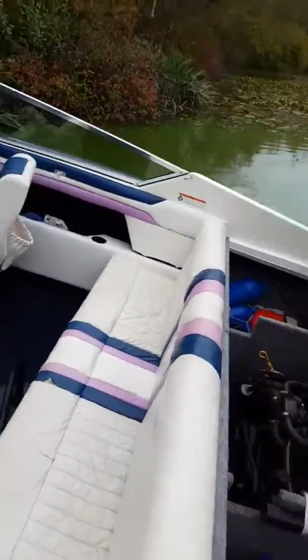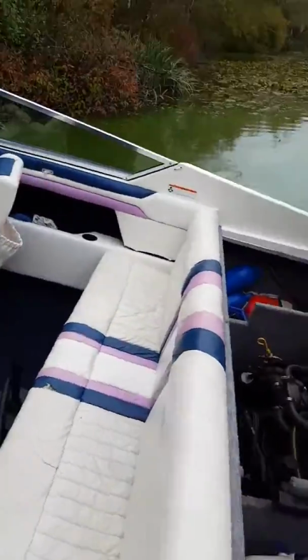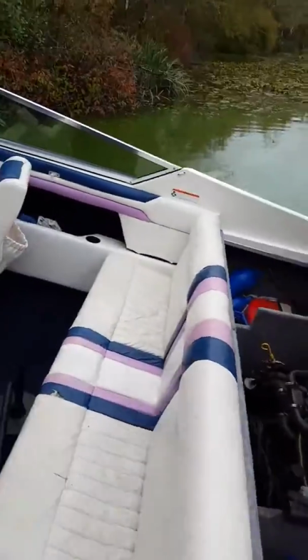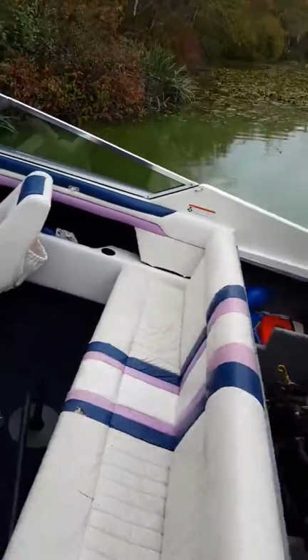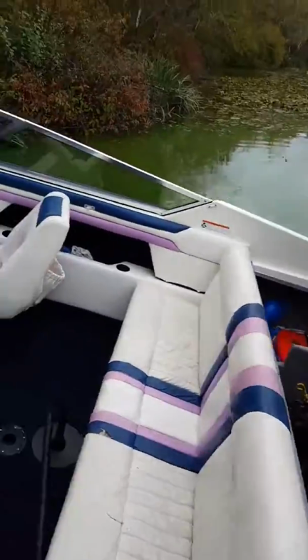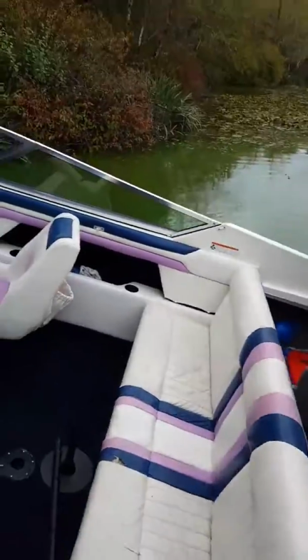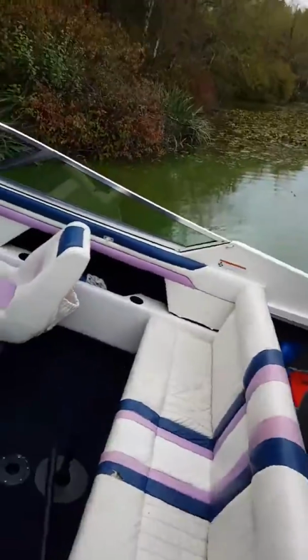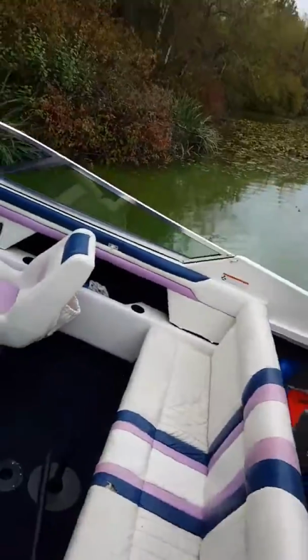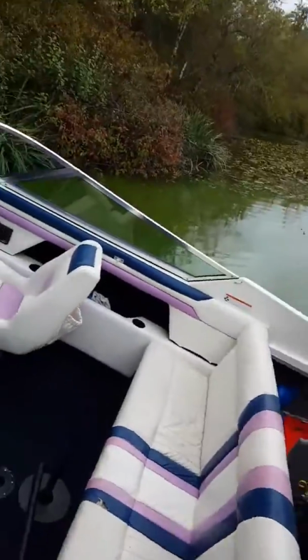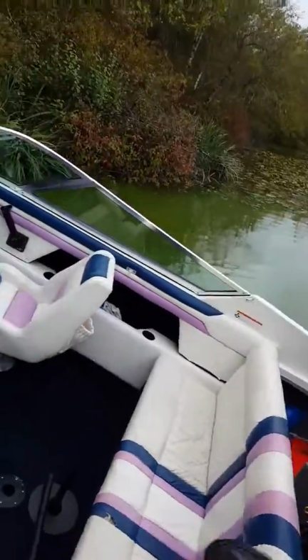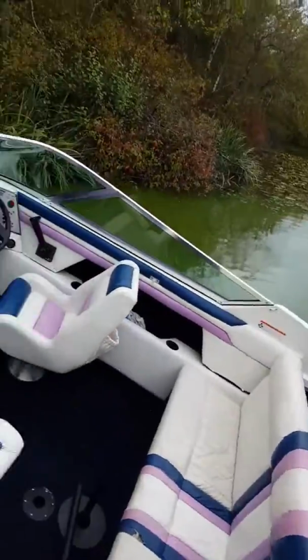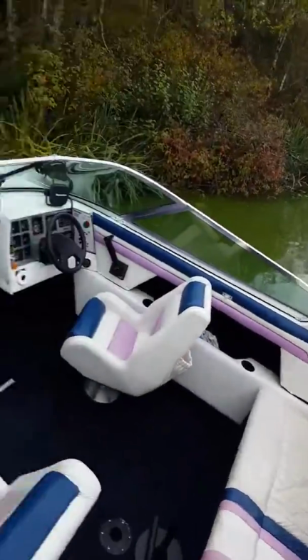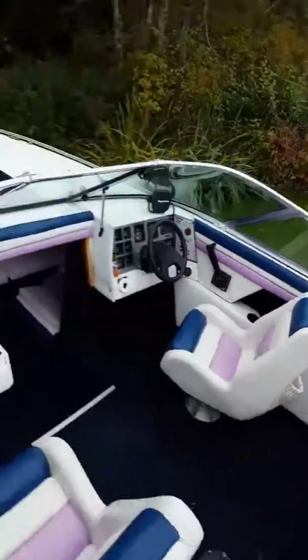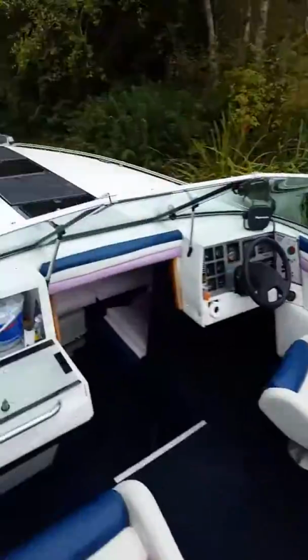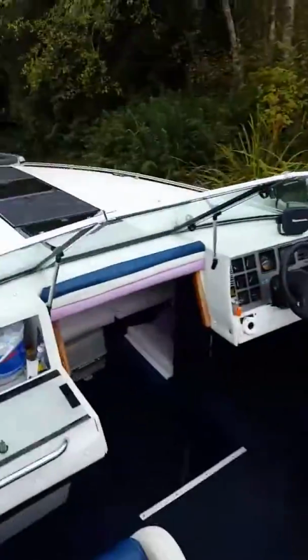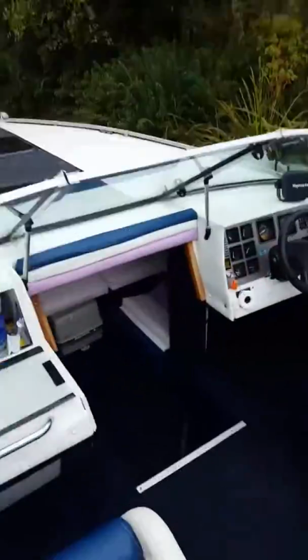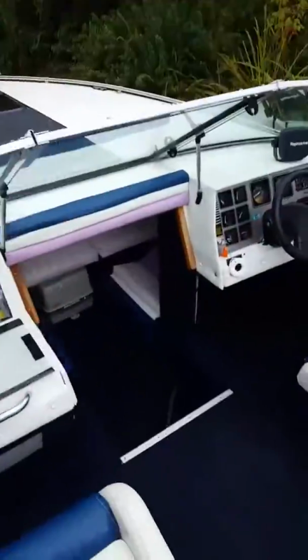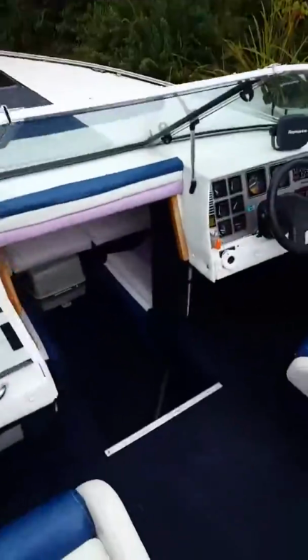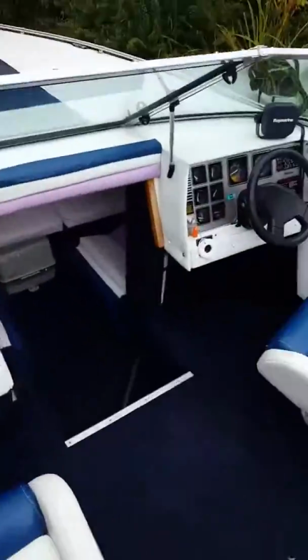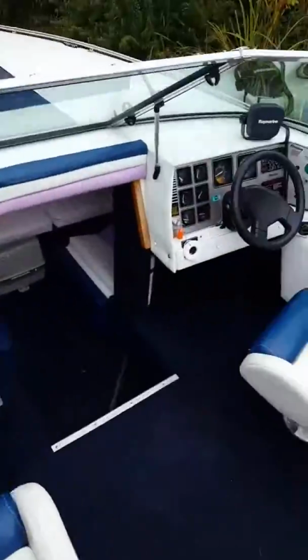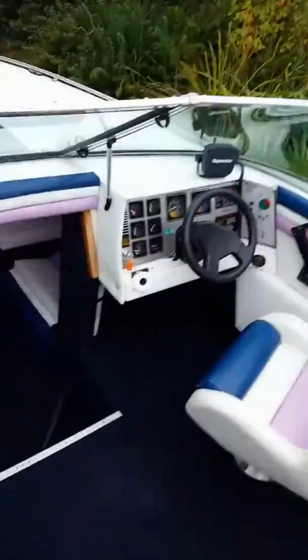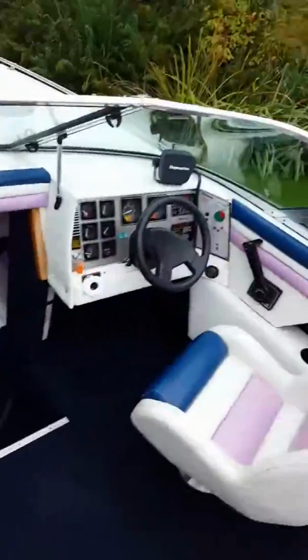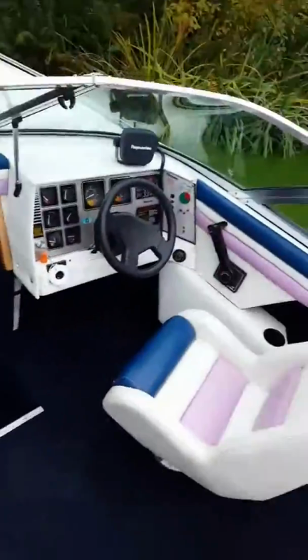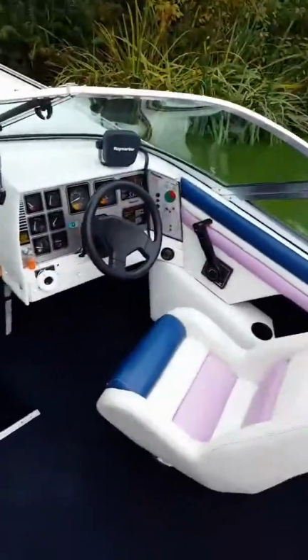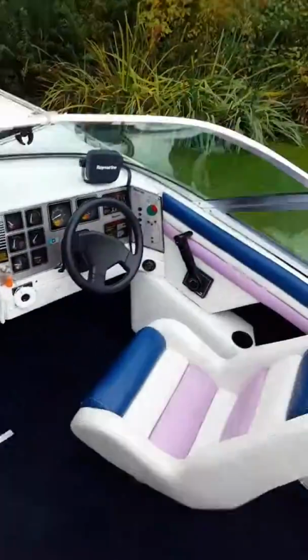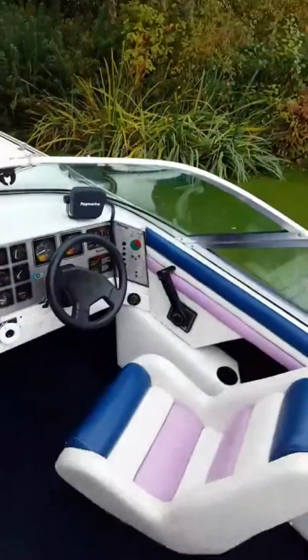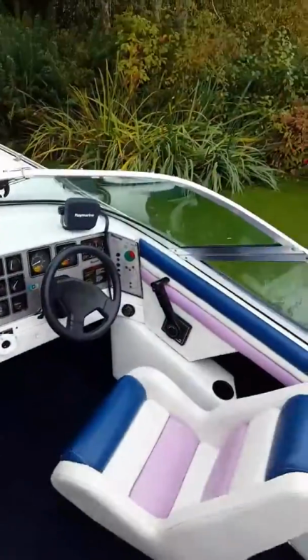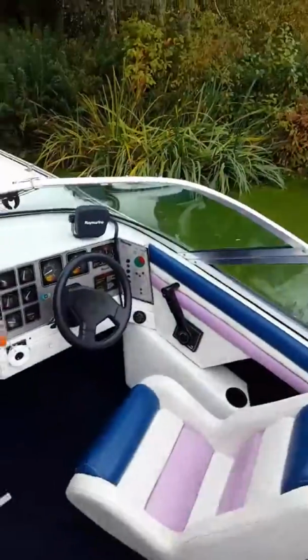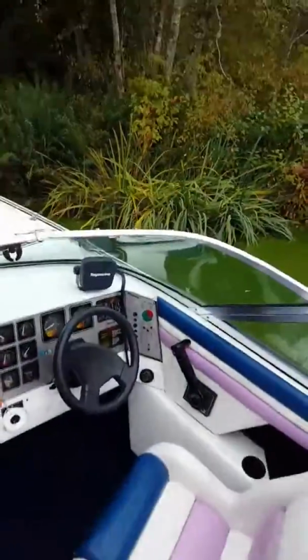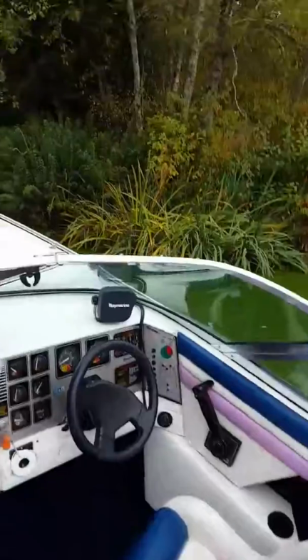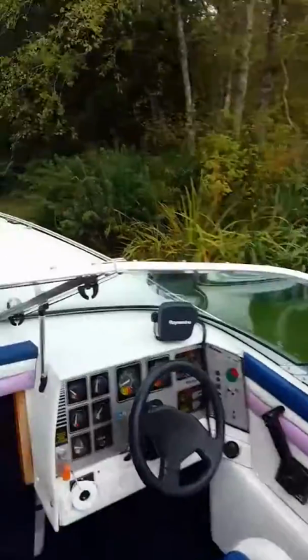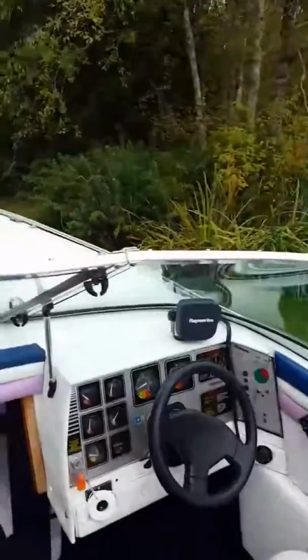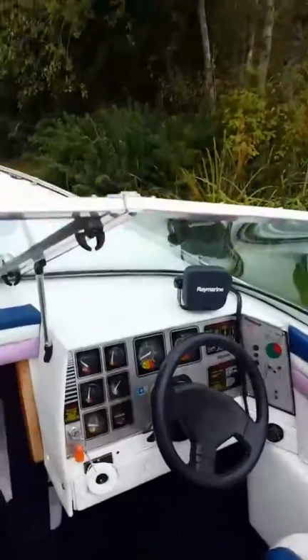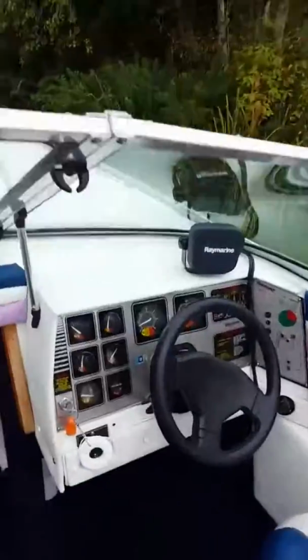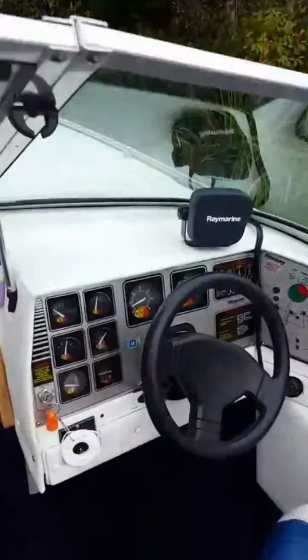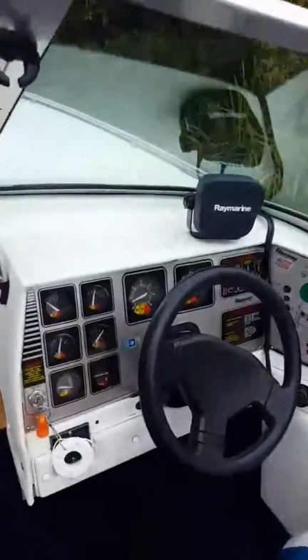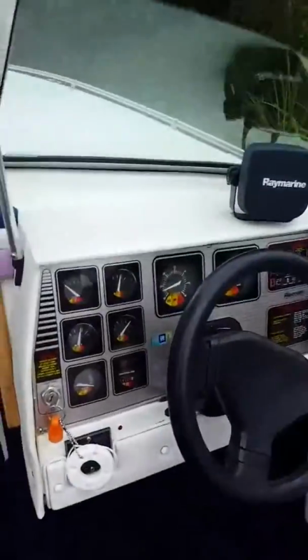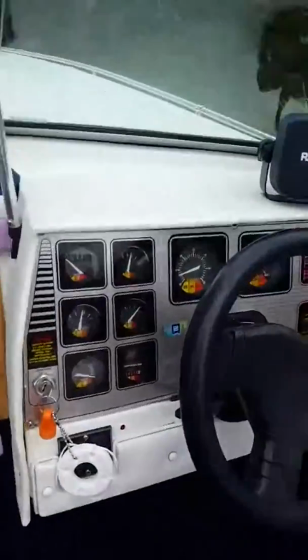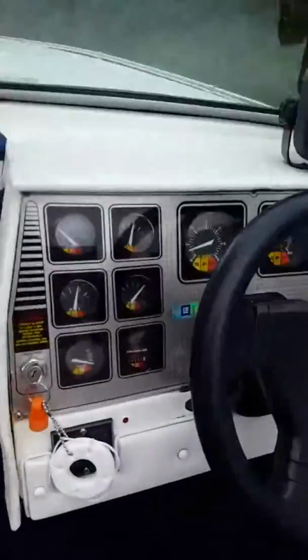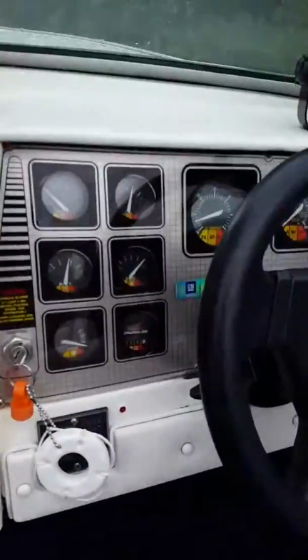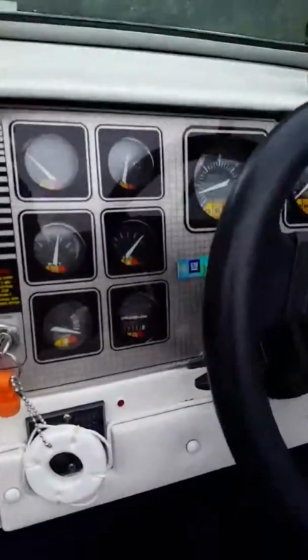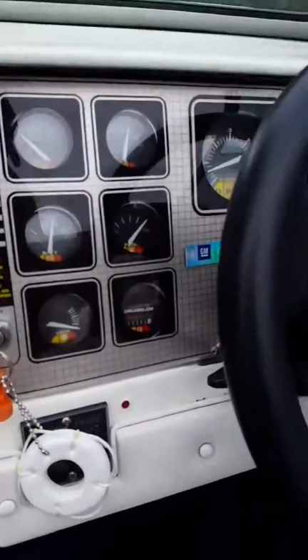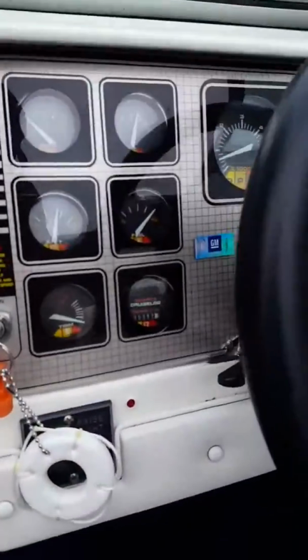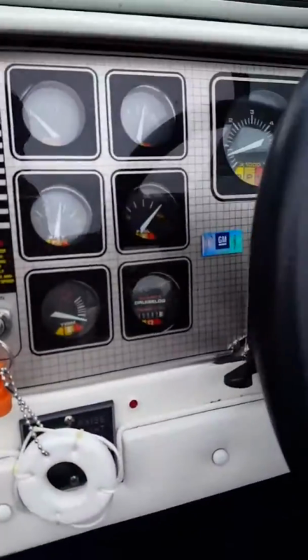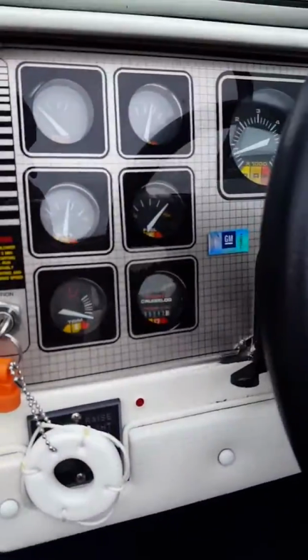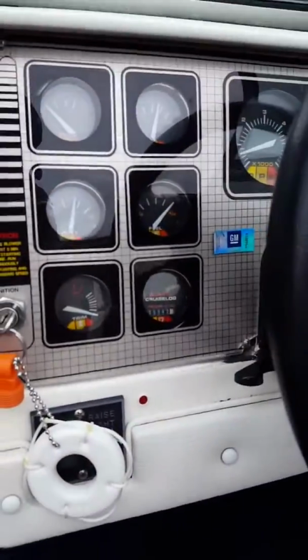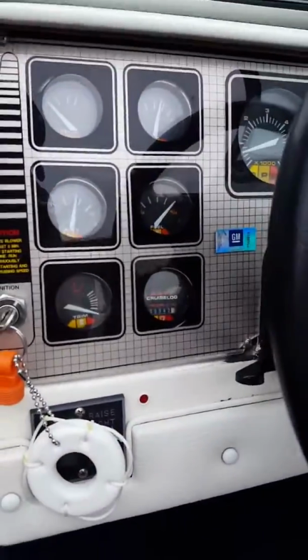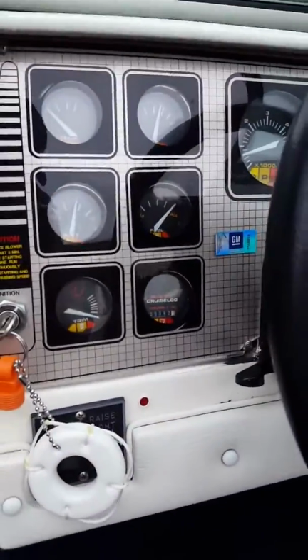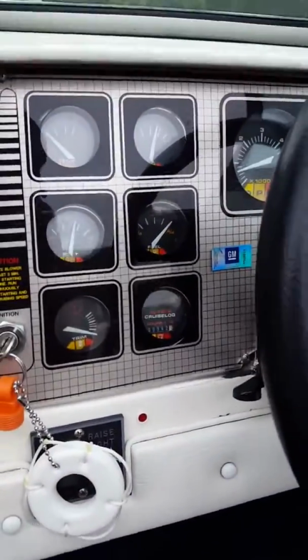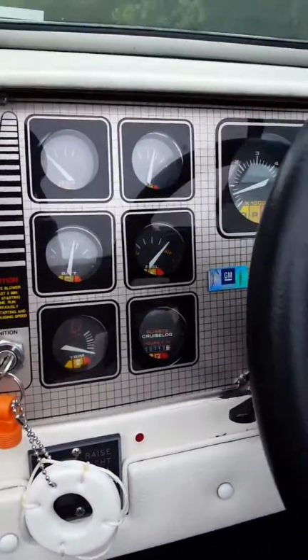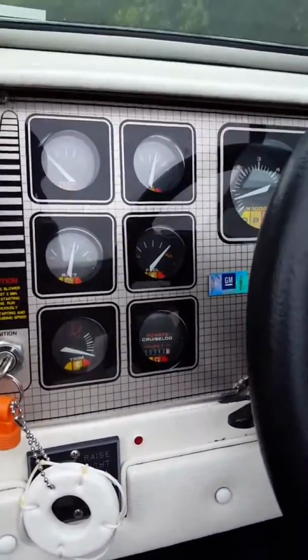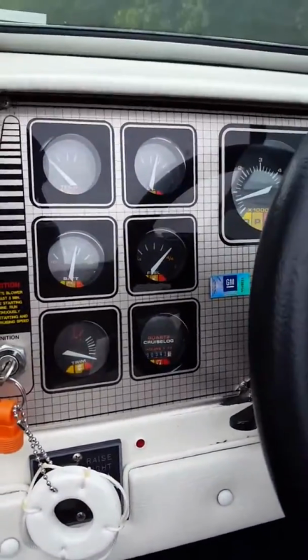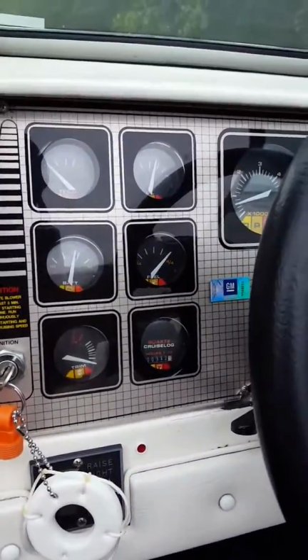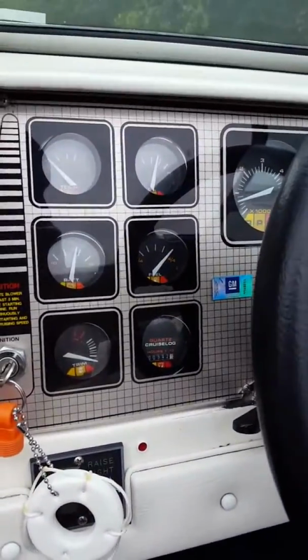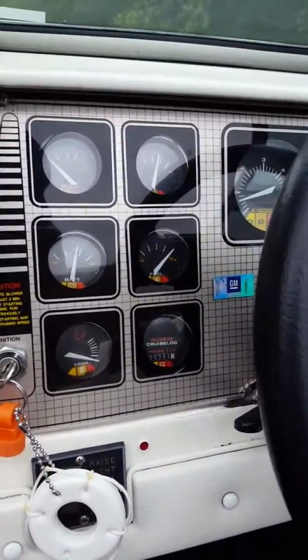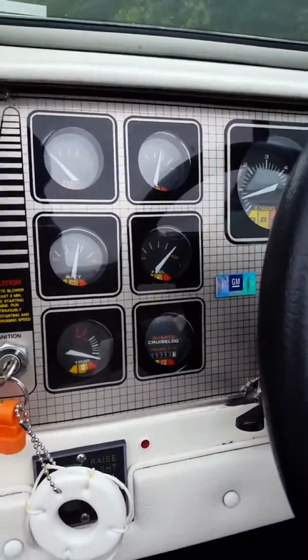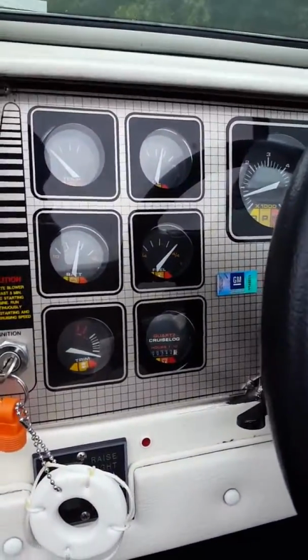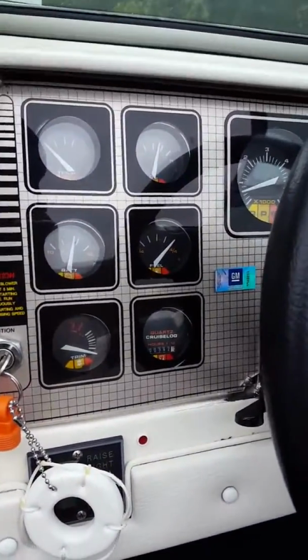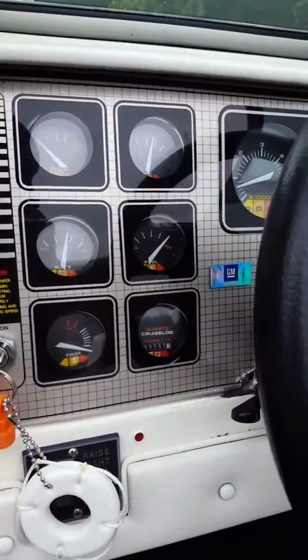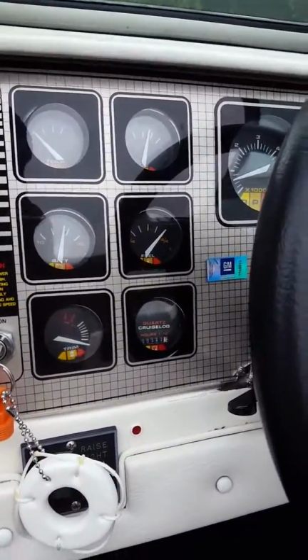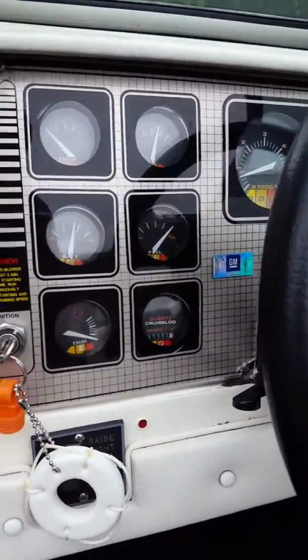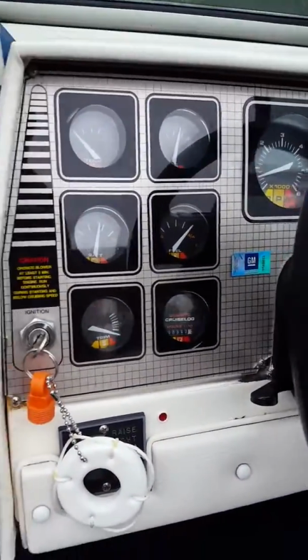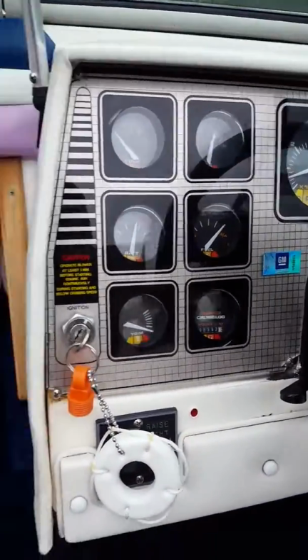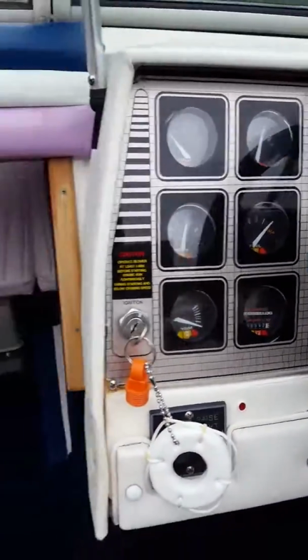It had 300 hours on it when I got it. It's got 342 on it now.